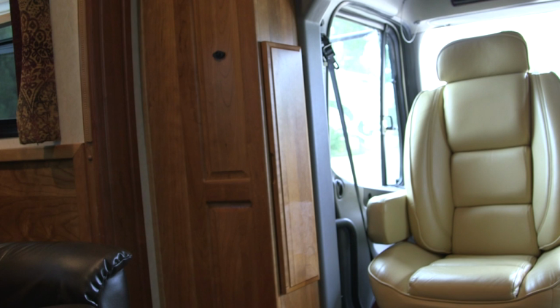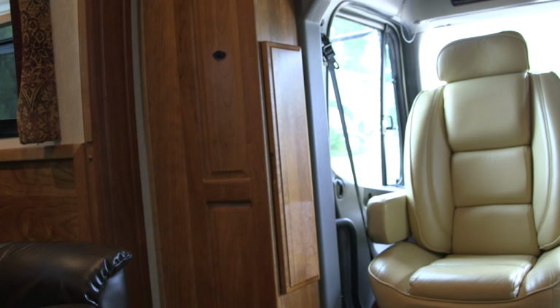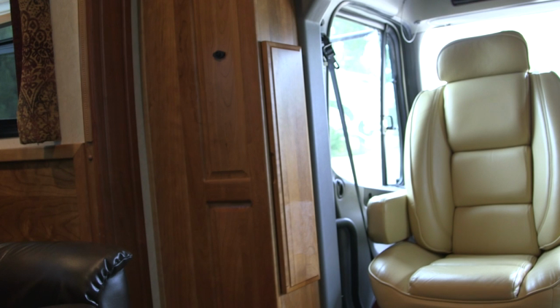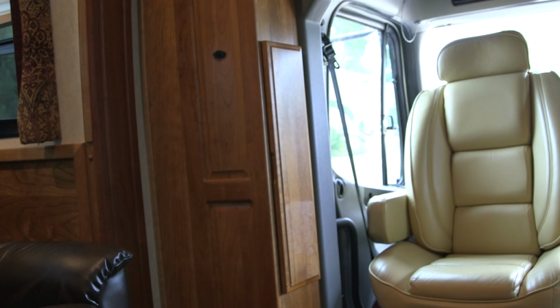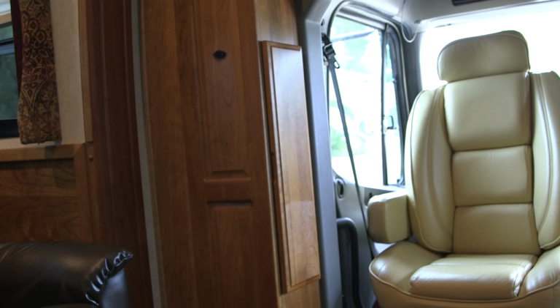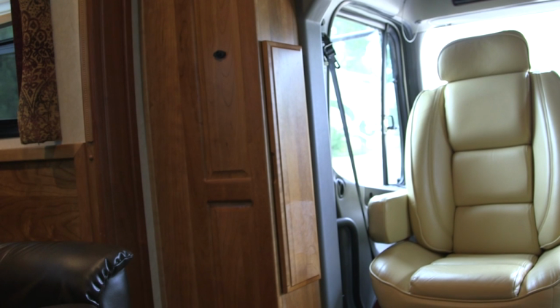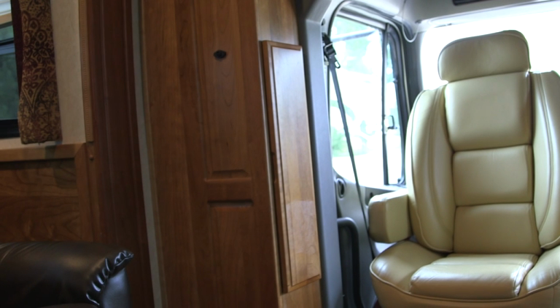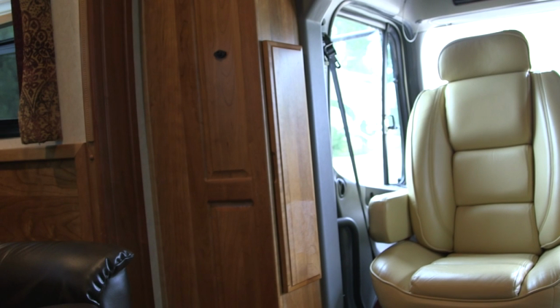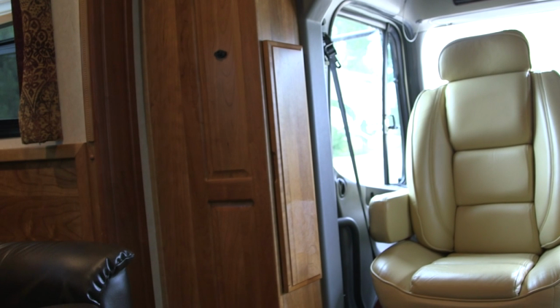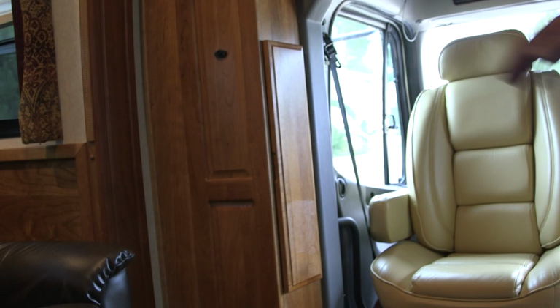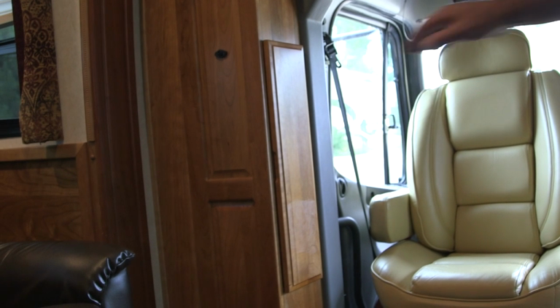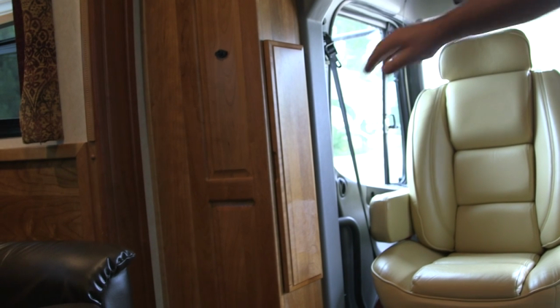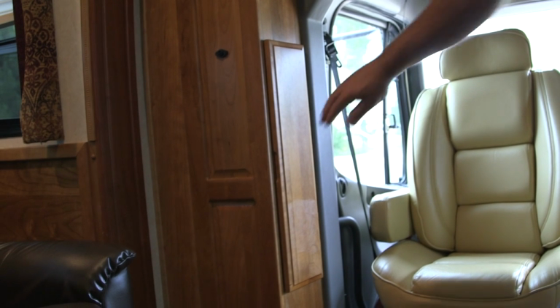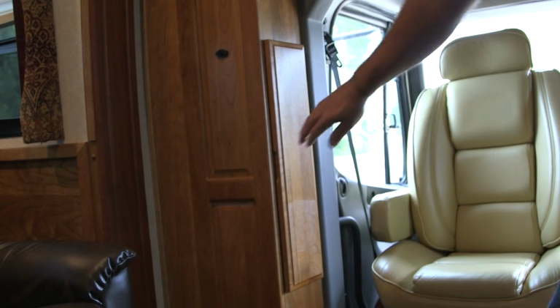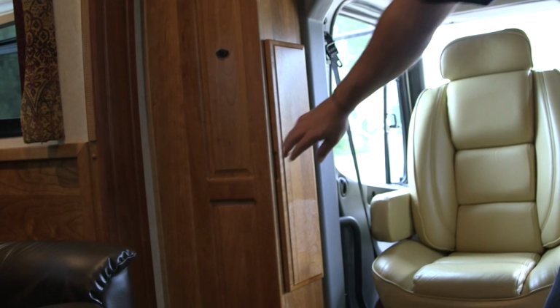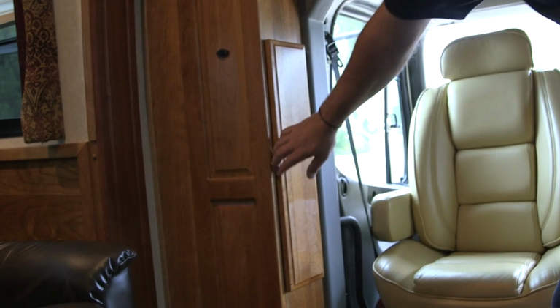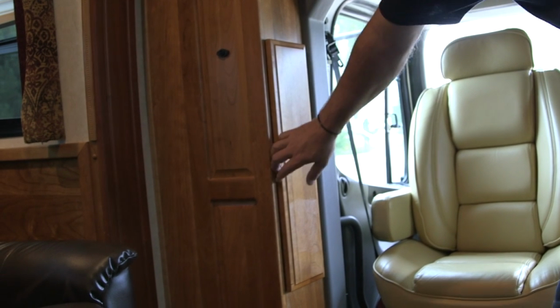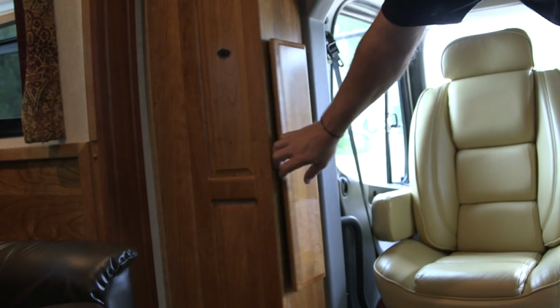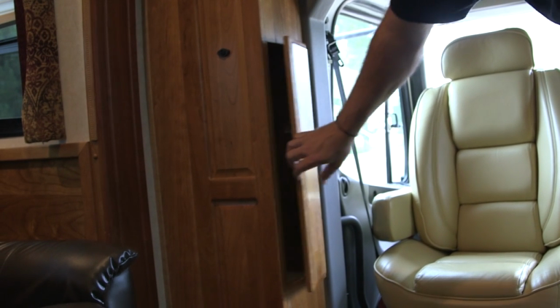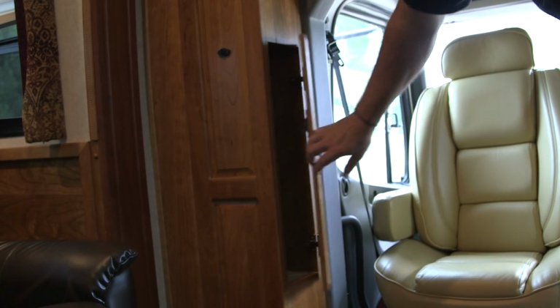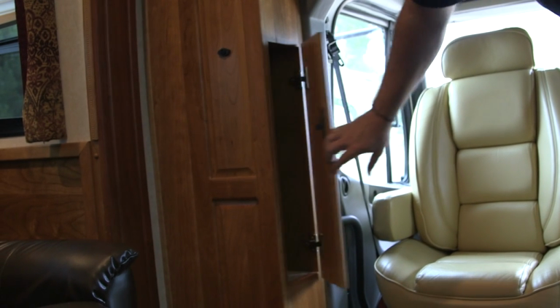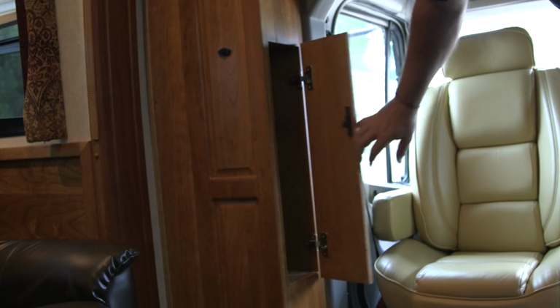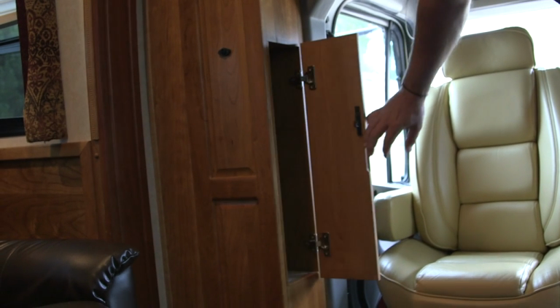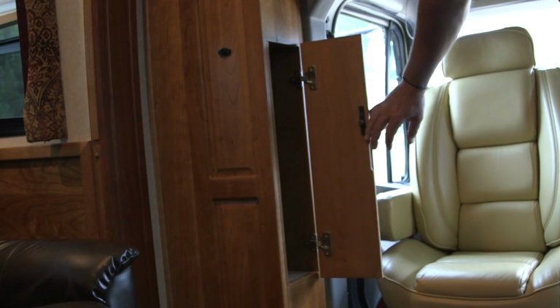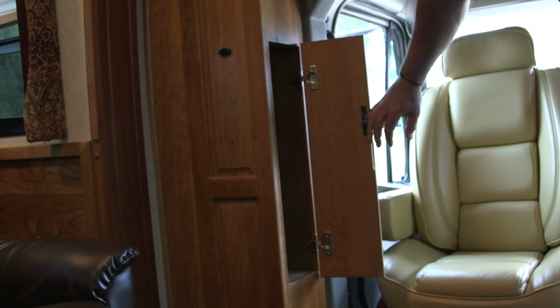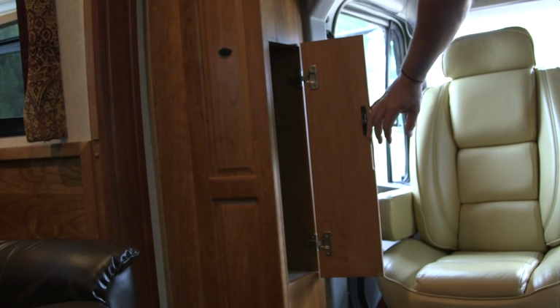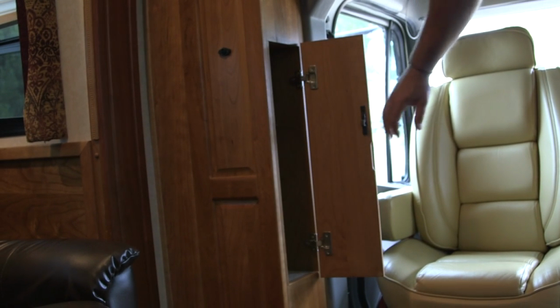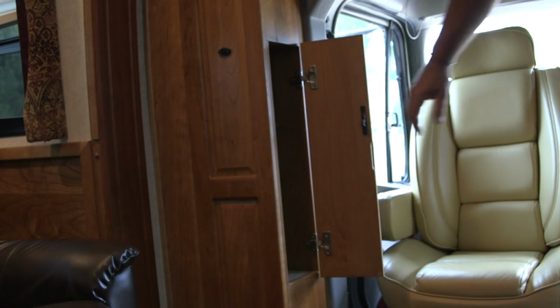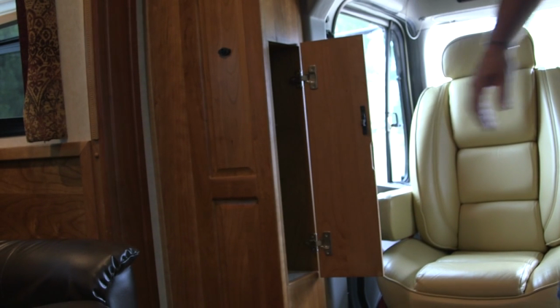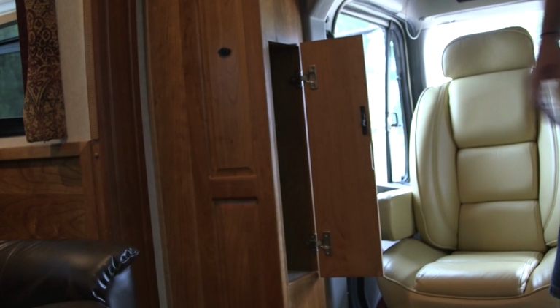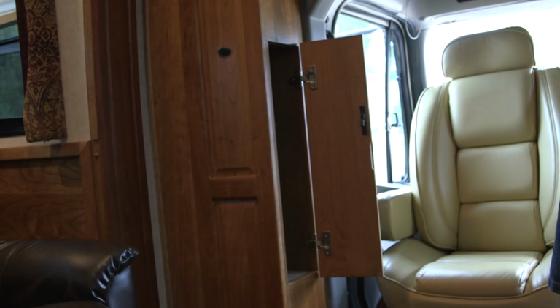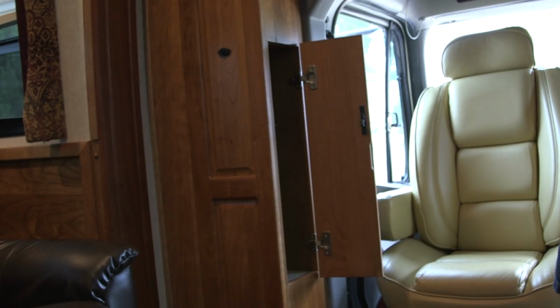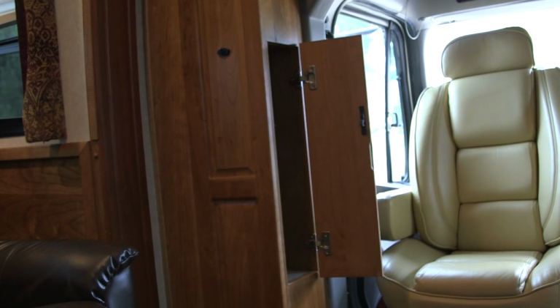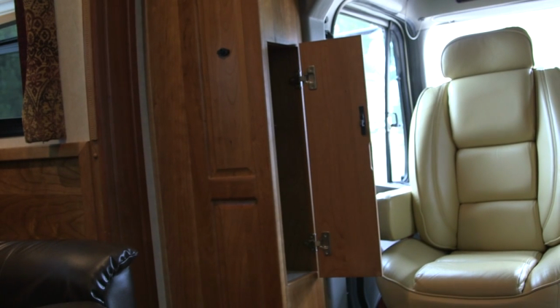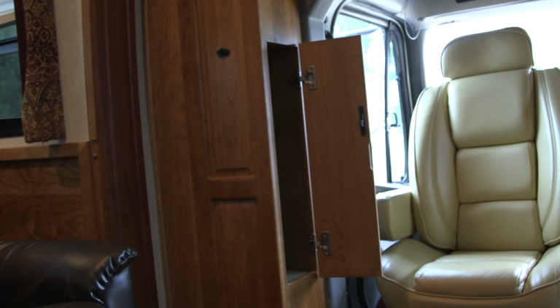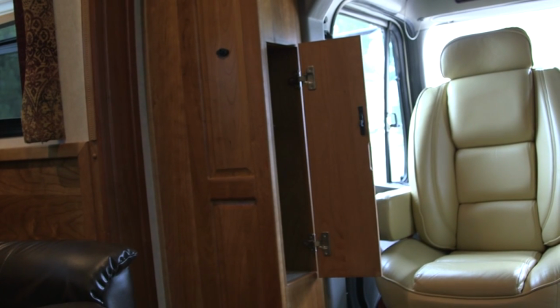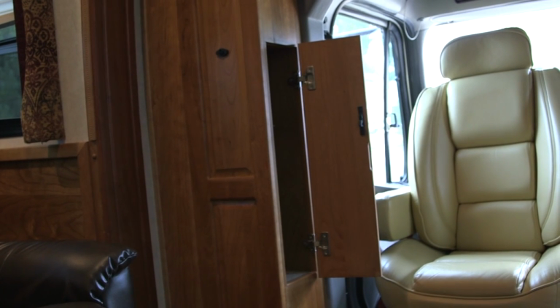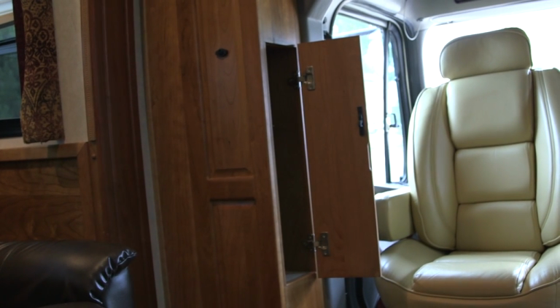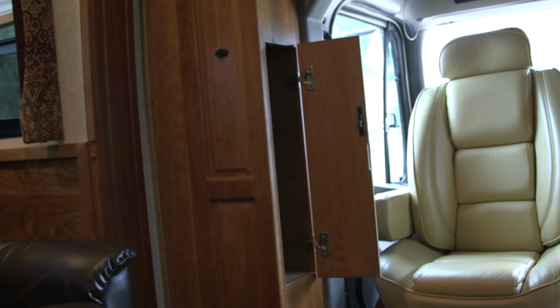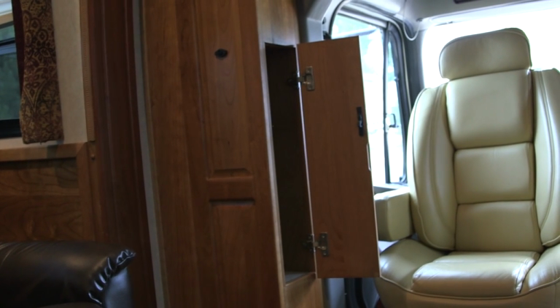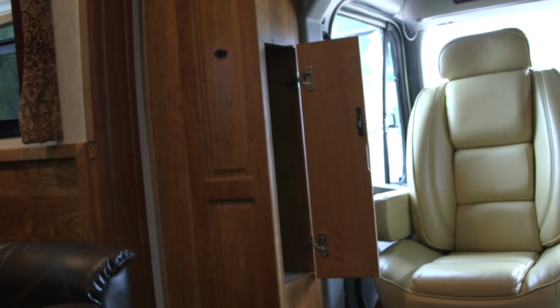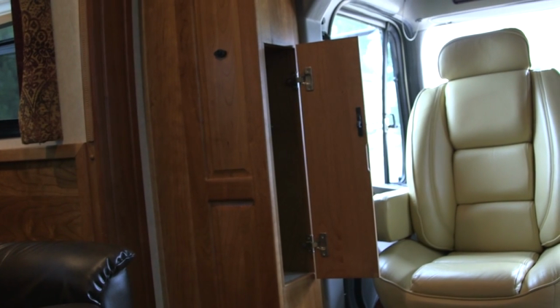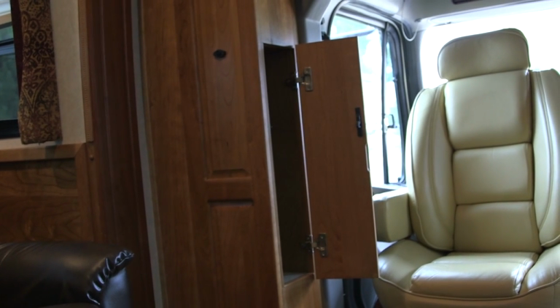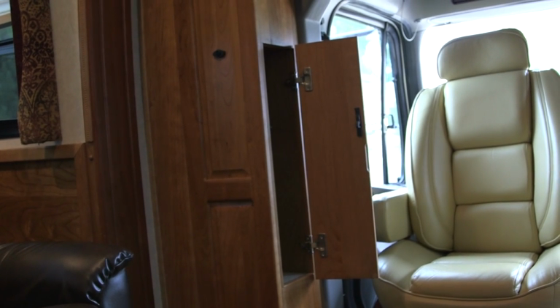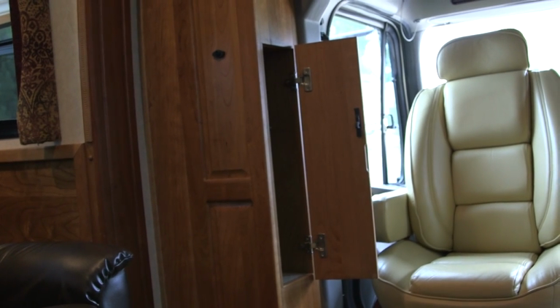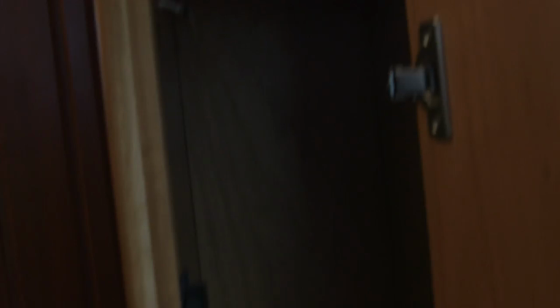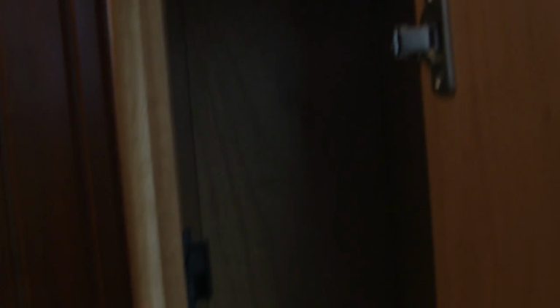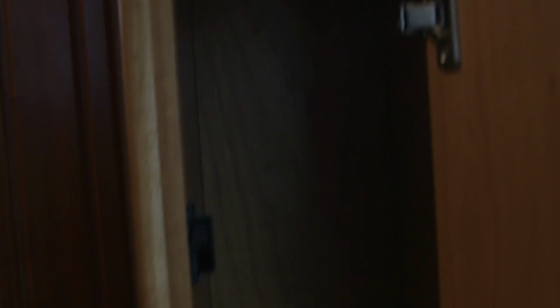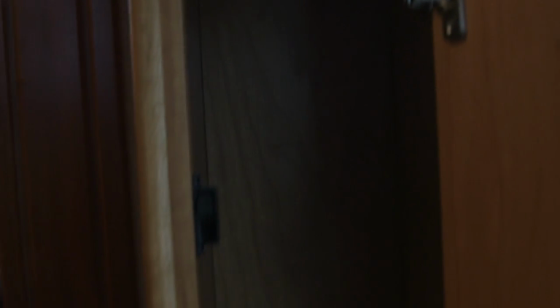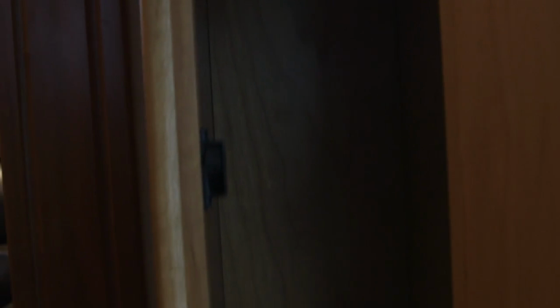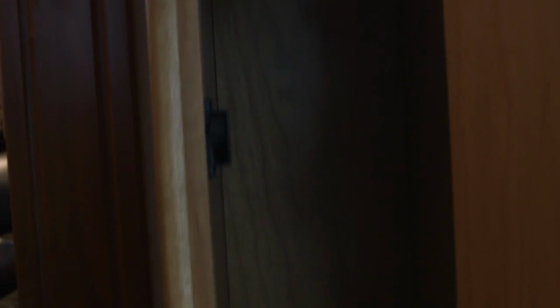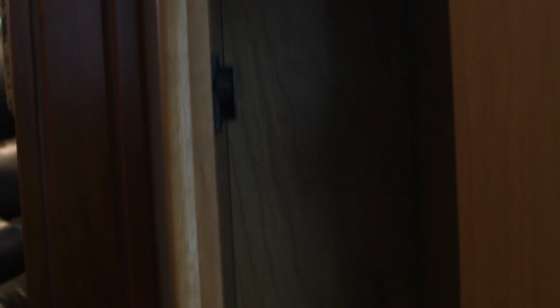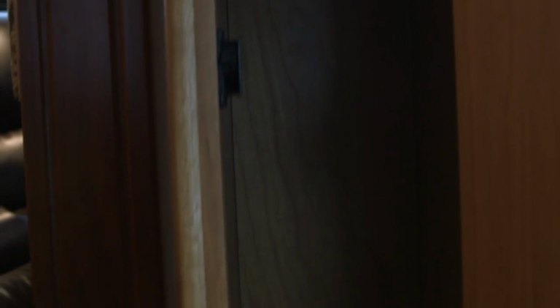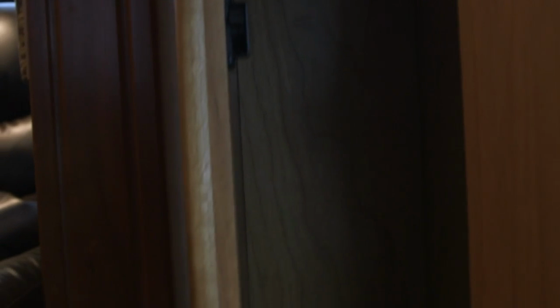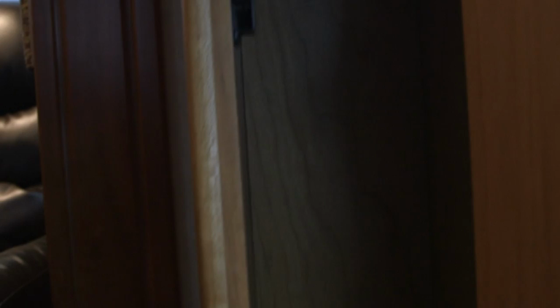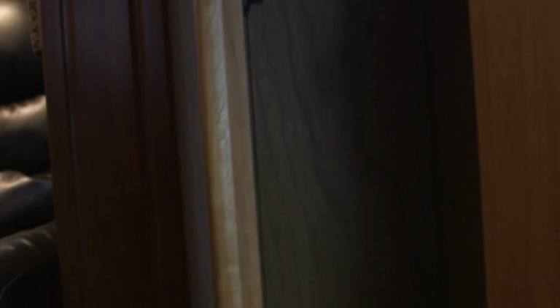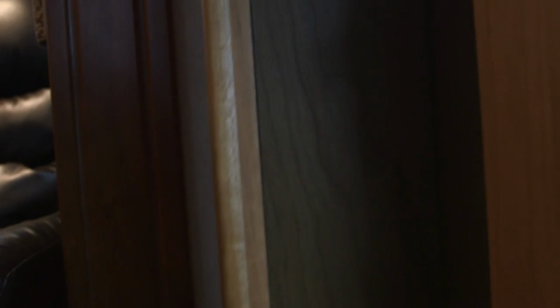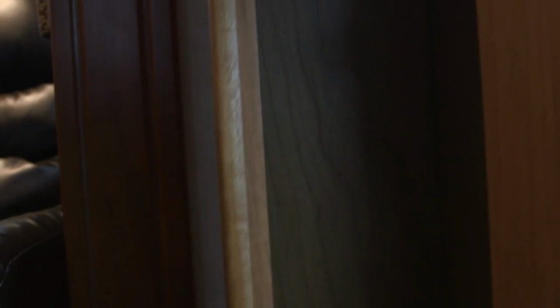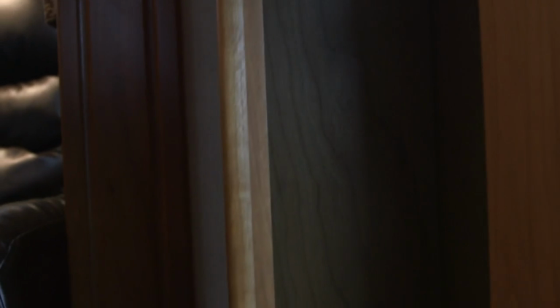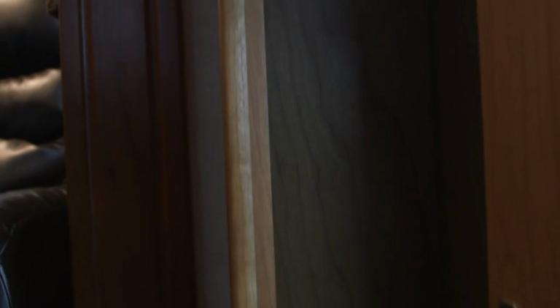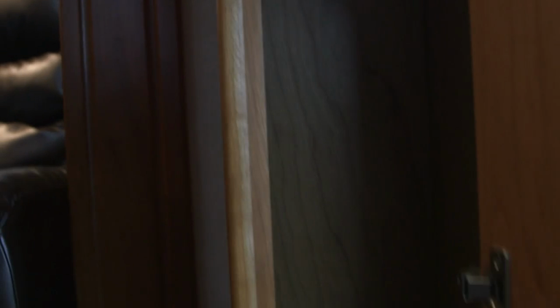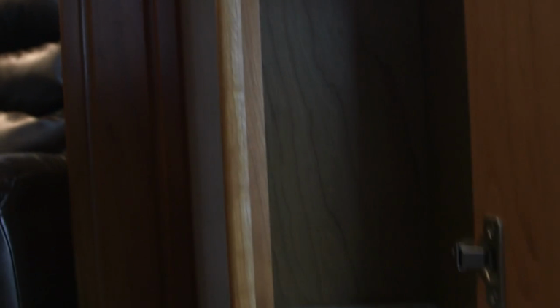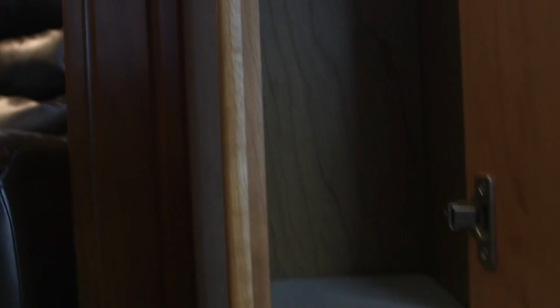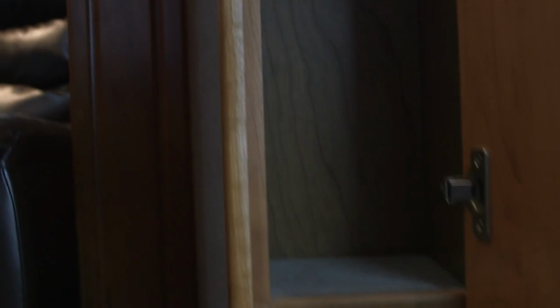Here's just a quick shot of one of the little storage bins — it's kind of a nifty little storage area.